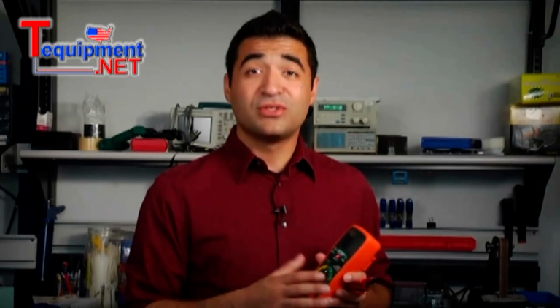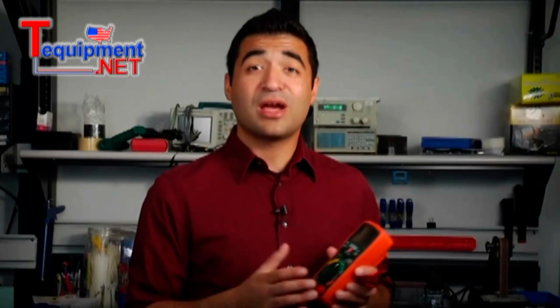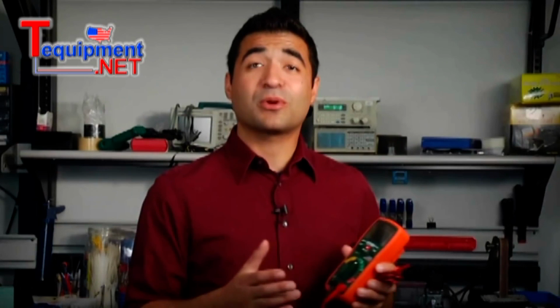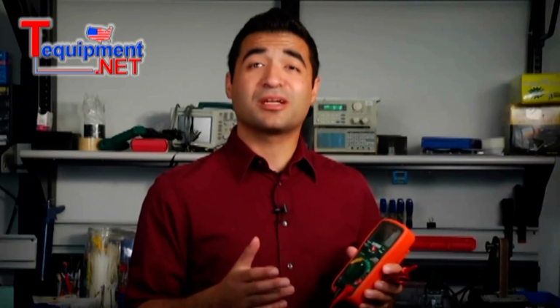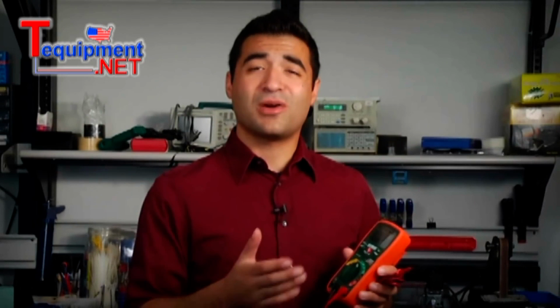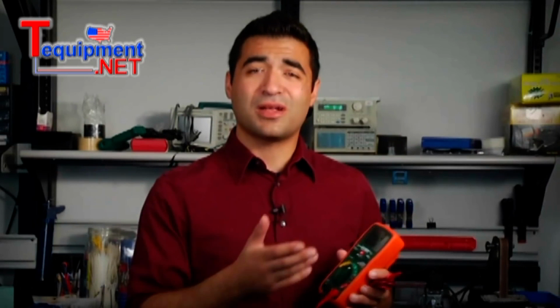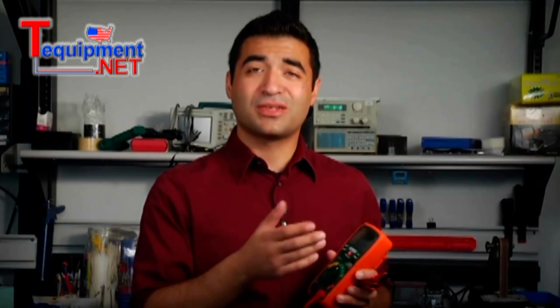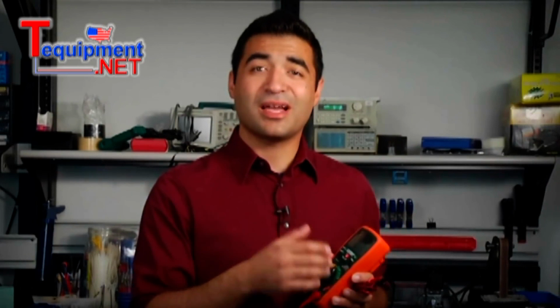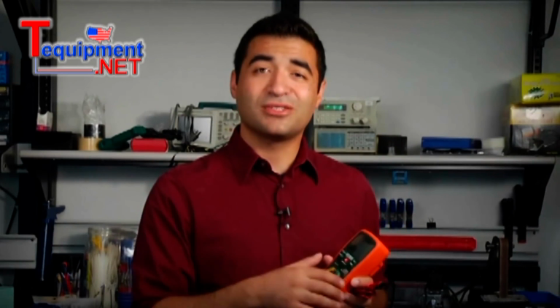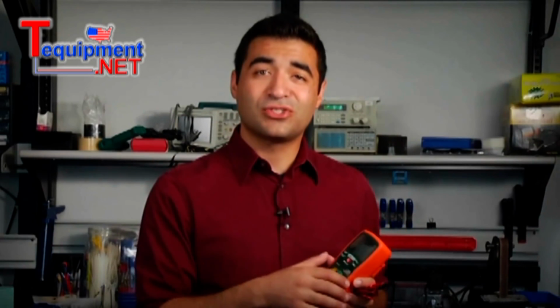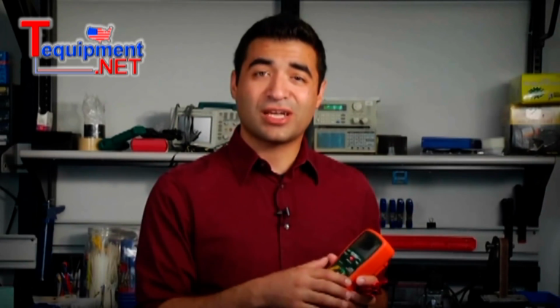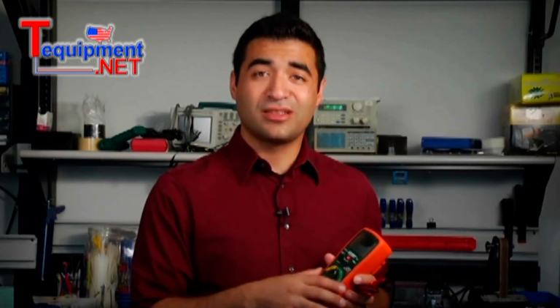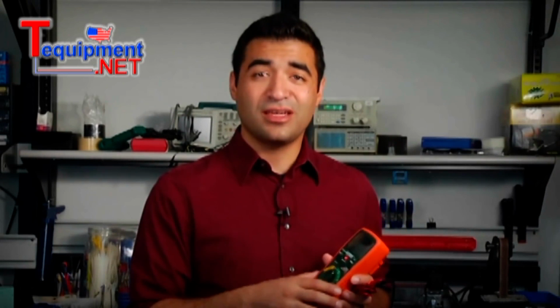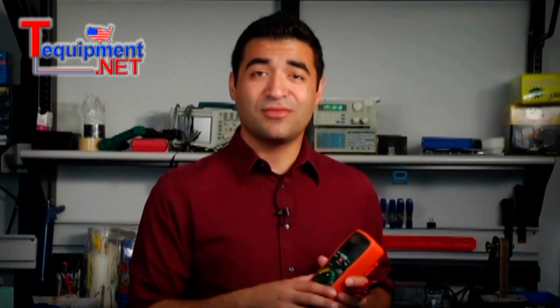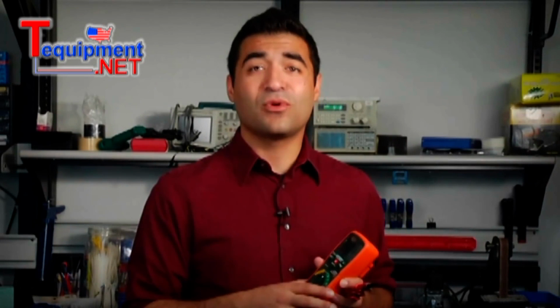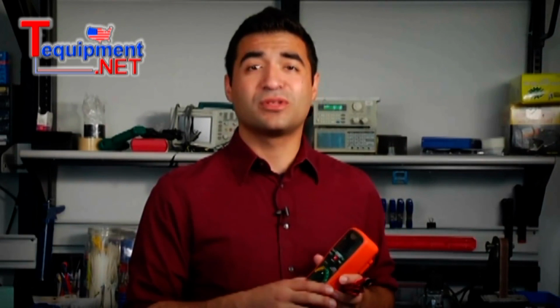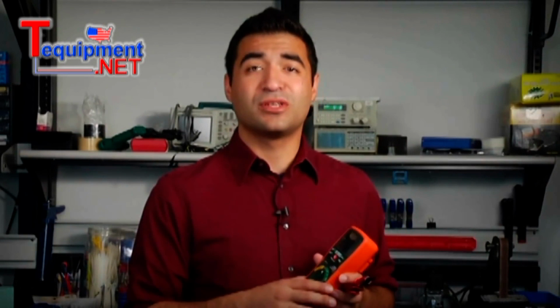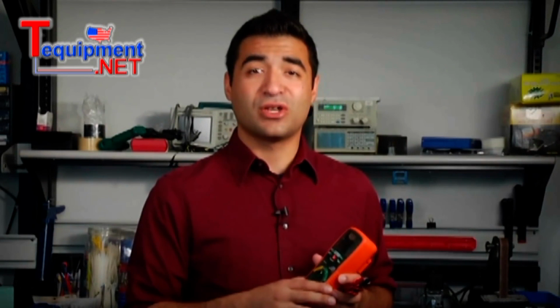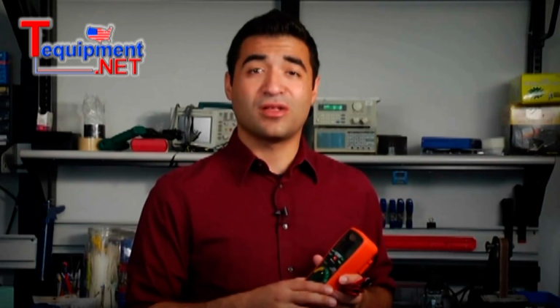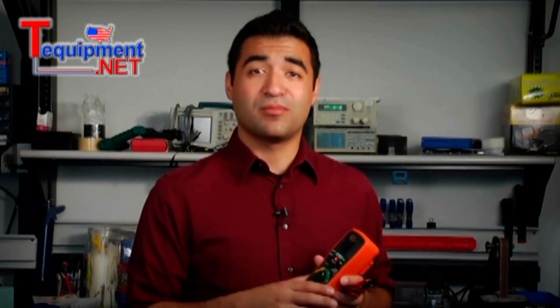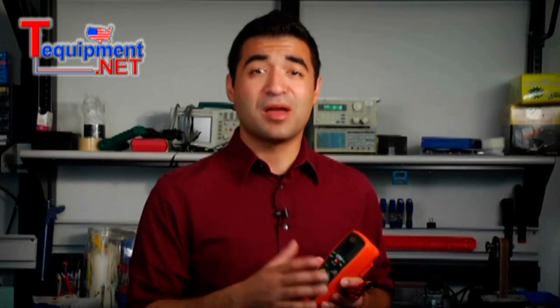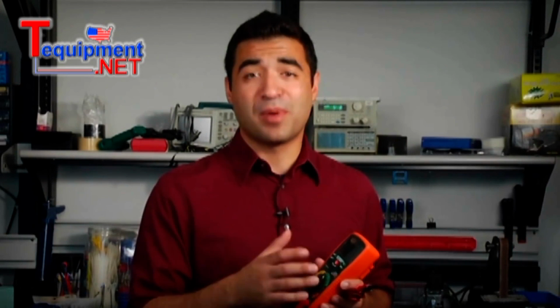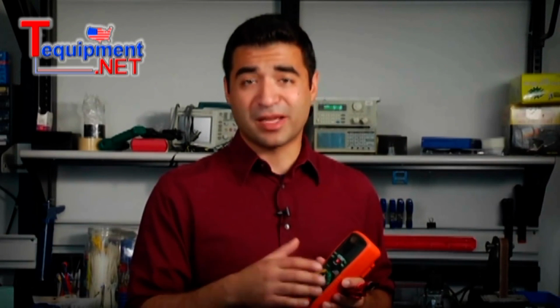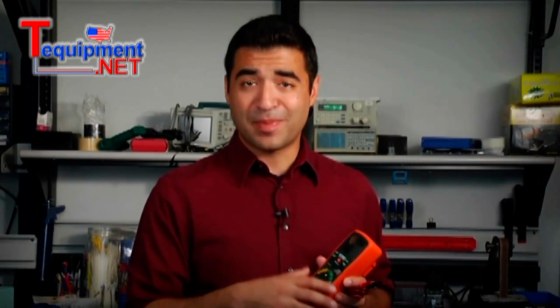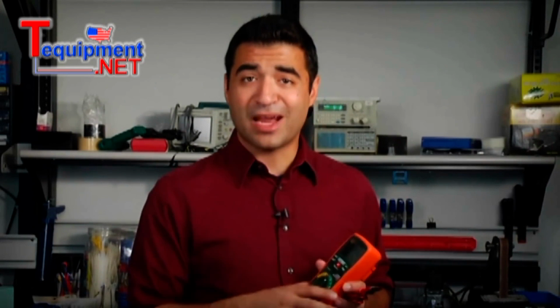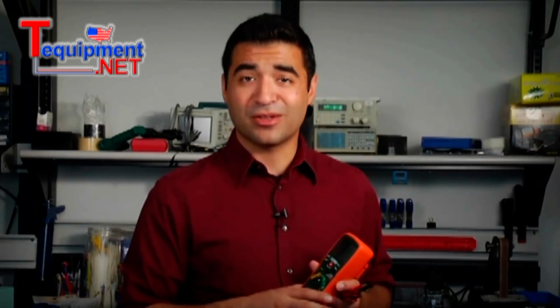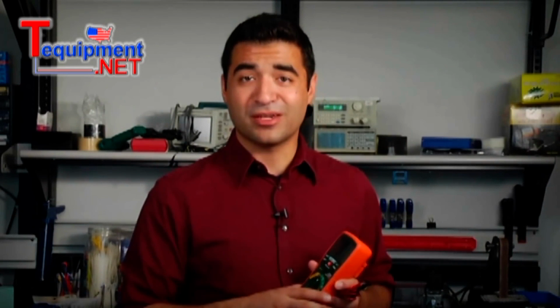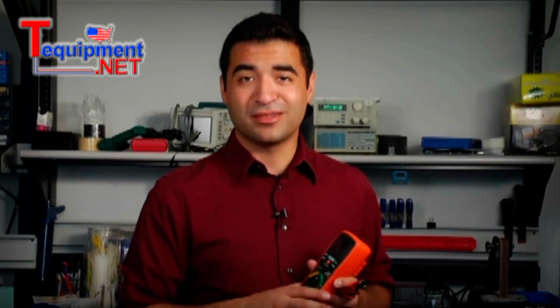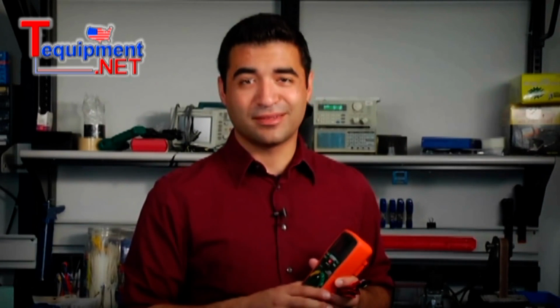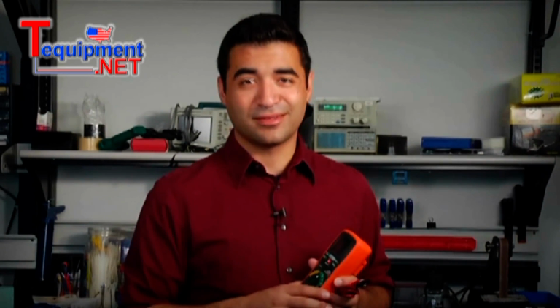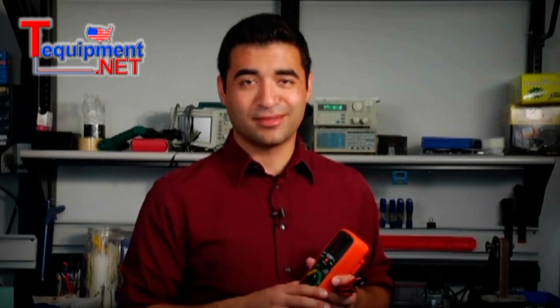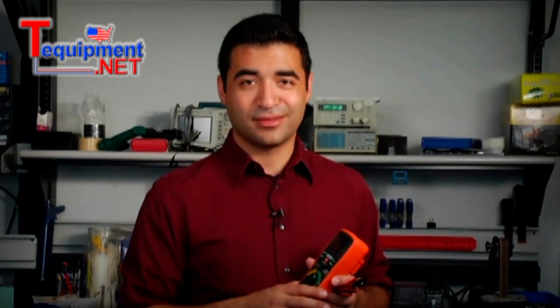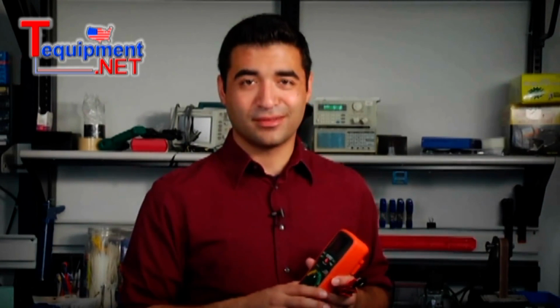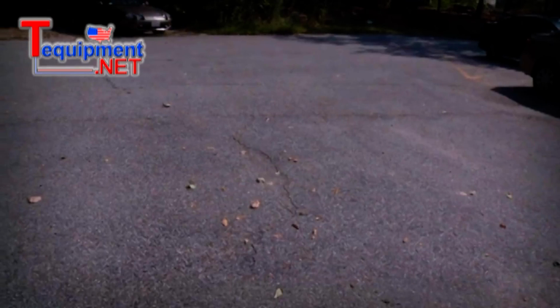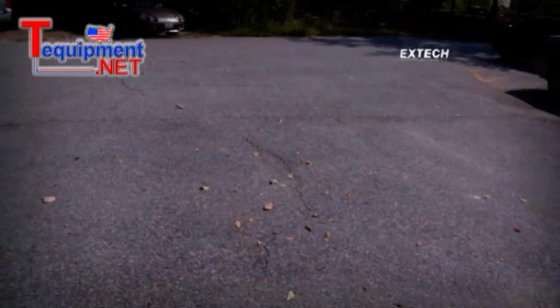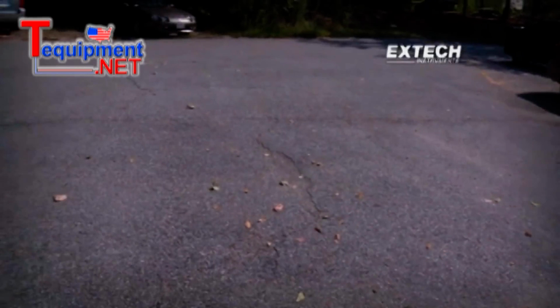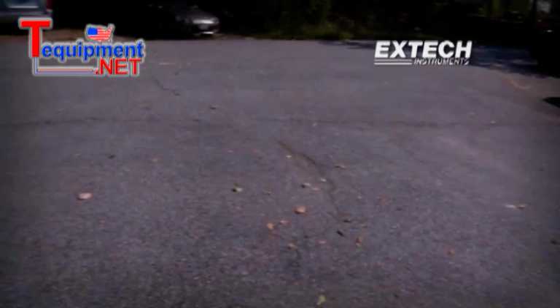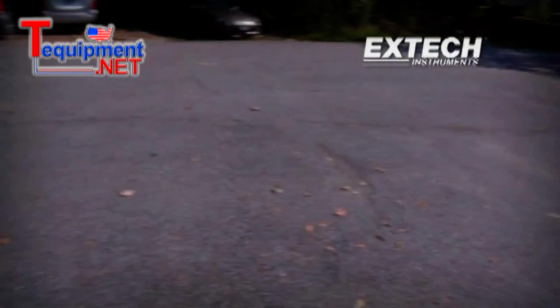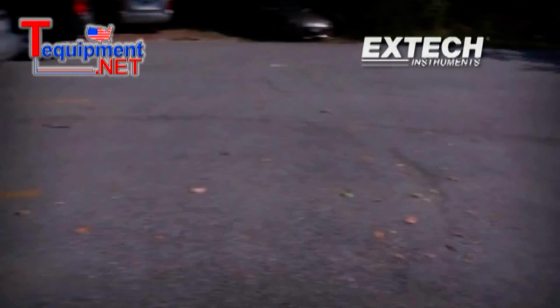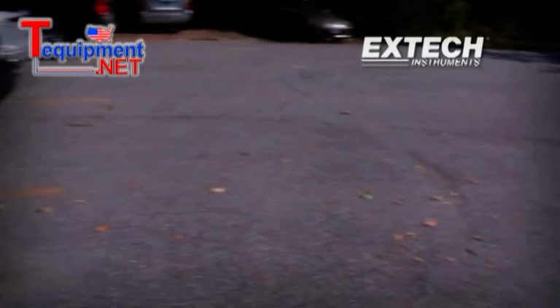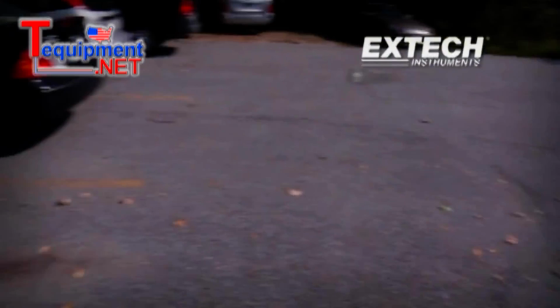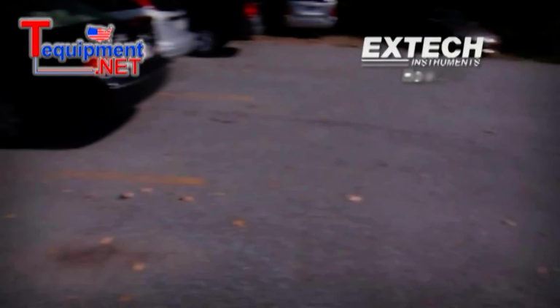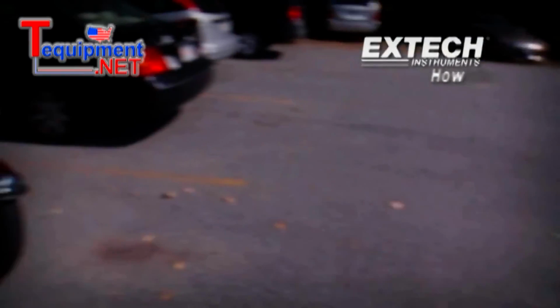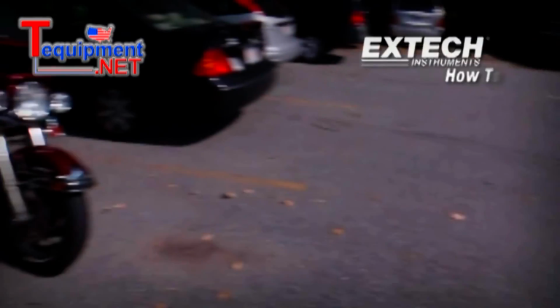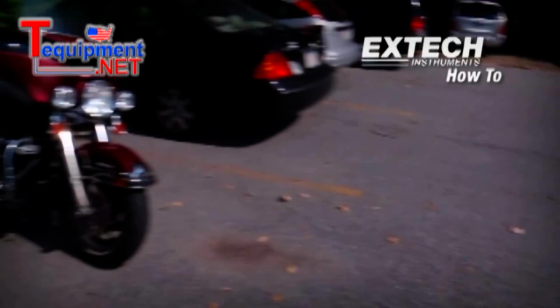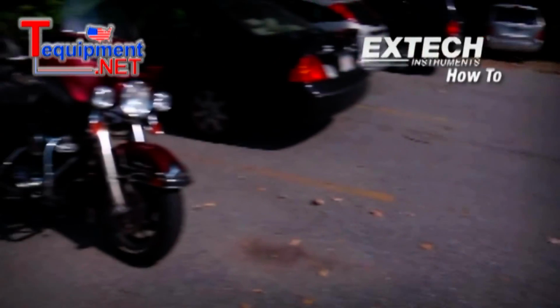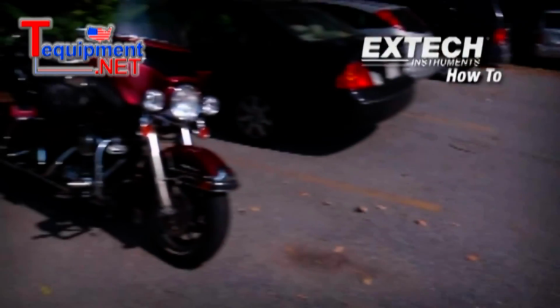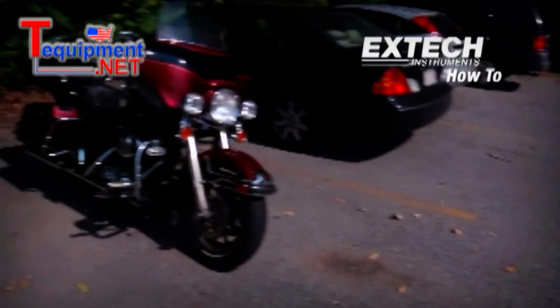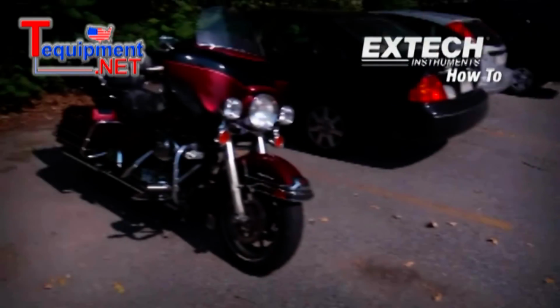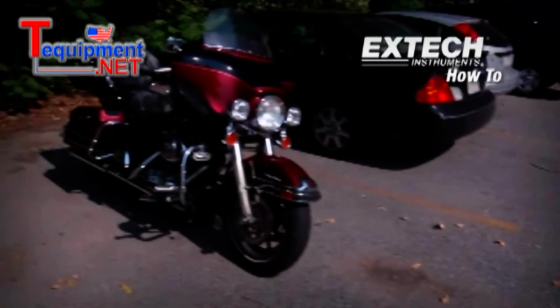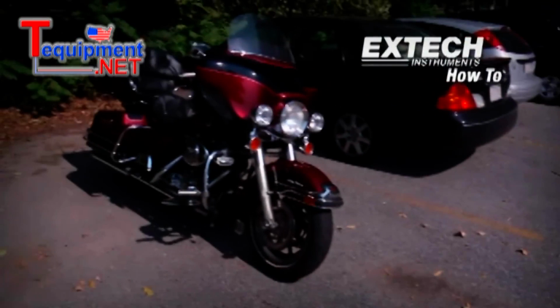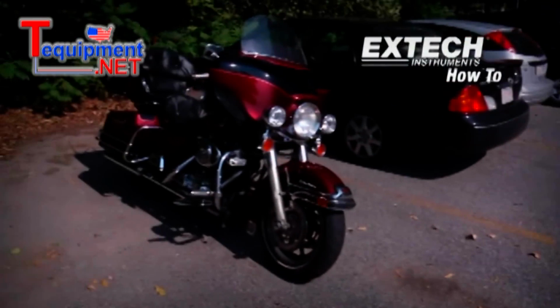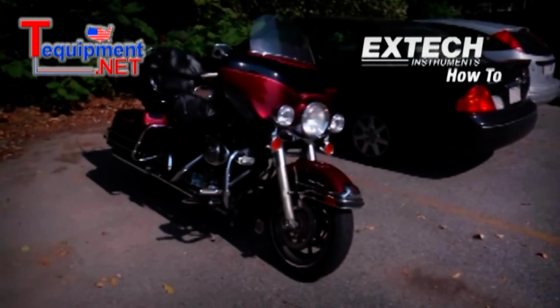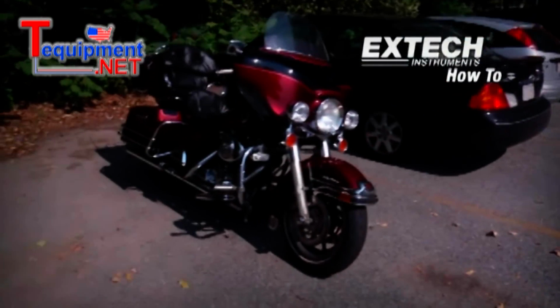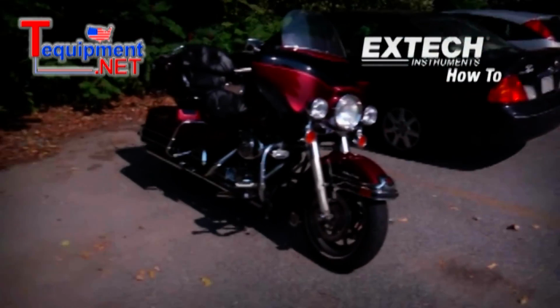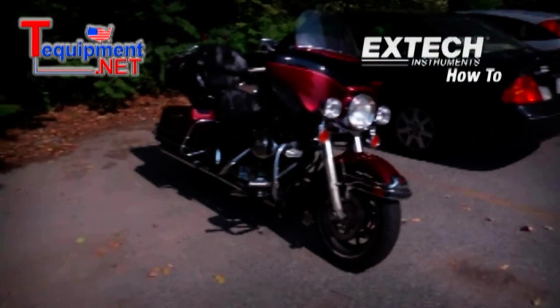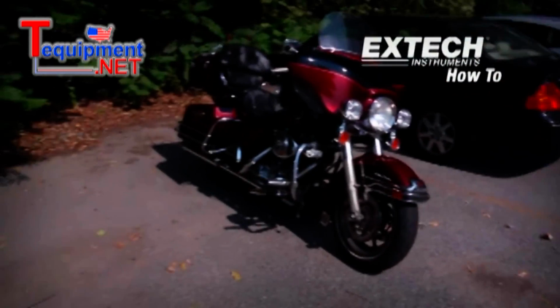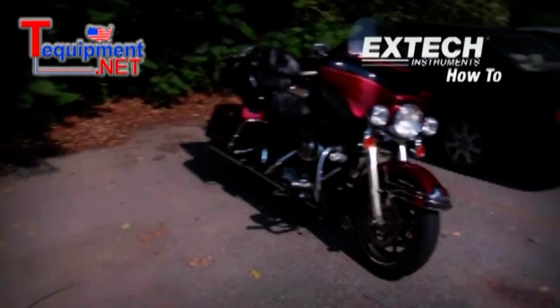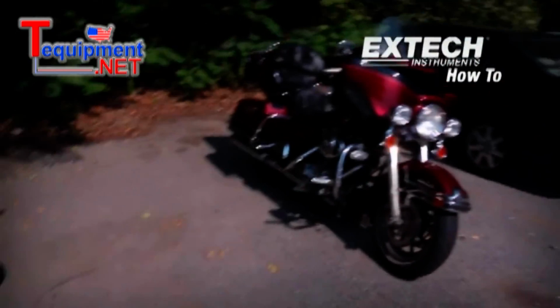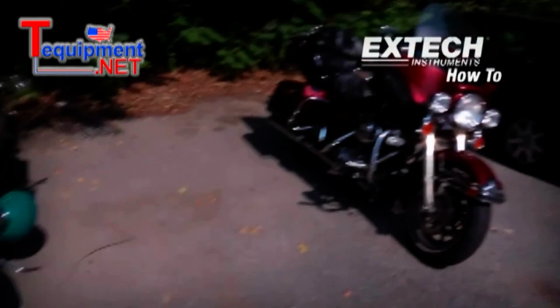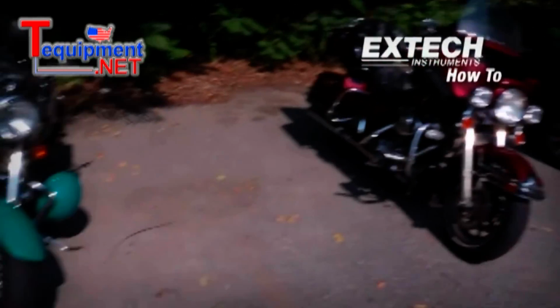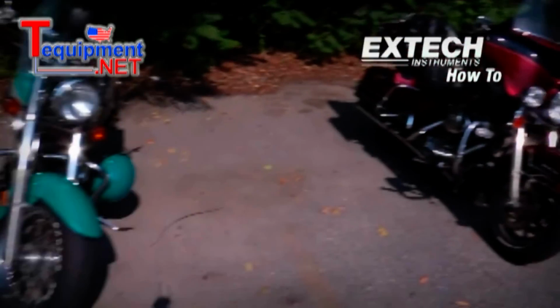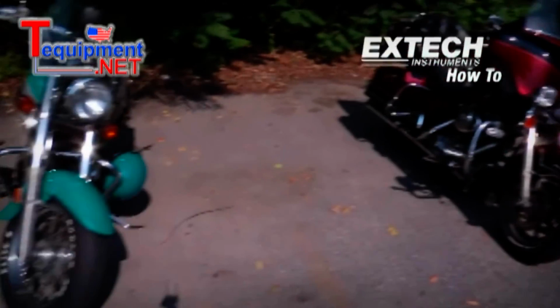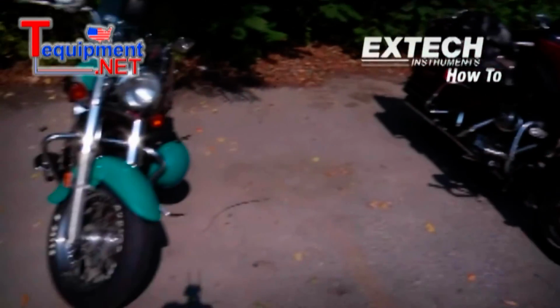So now we're going to go outside and check the voltage on my bike battery. Alright, let's walk over to my hog.